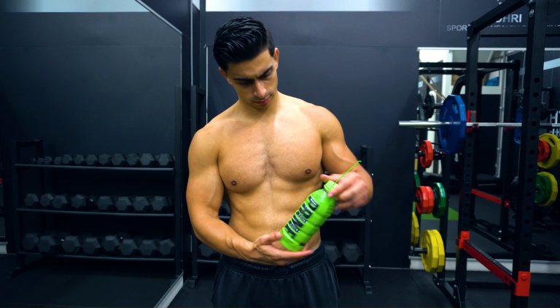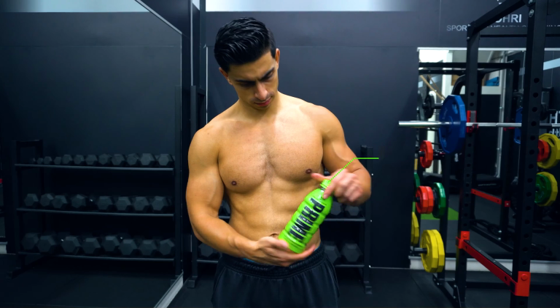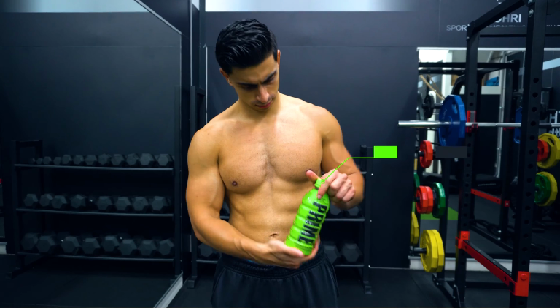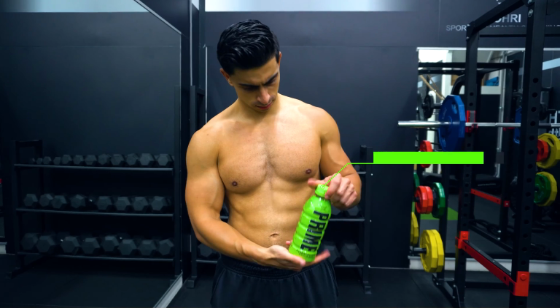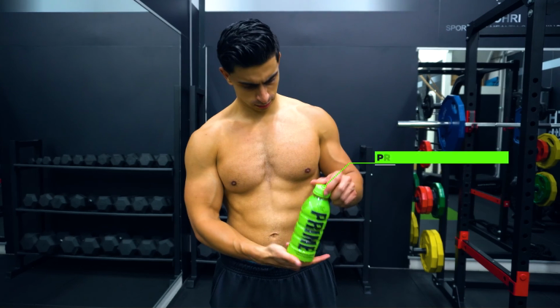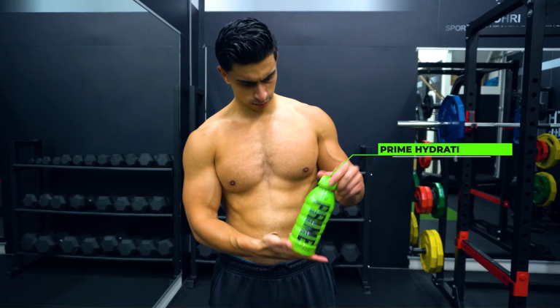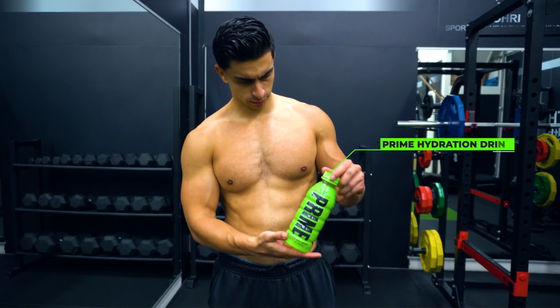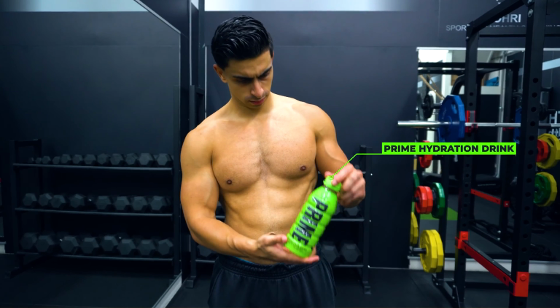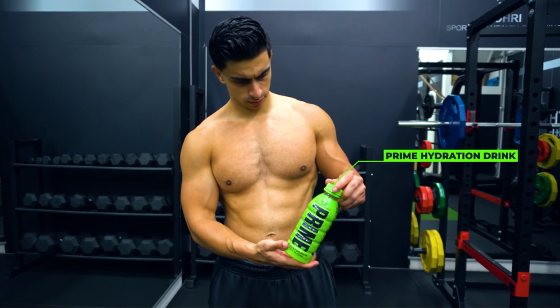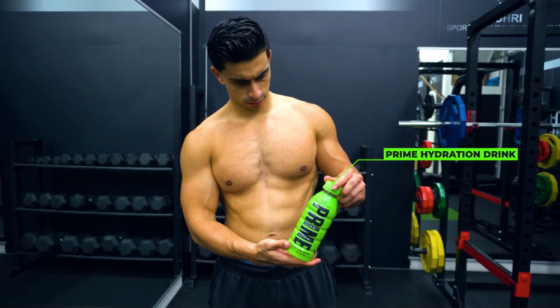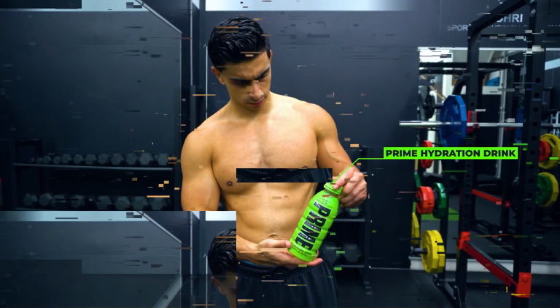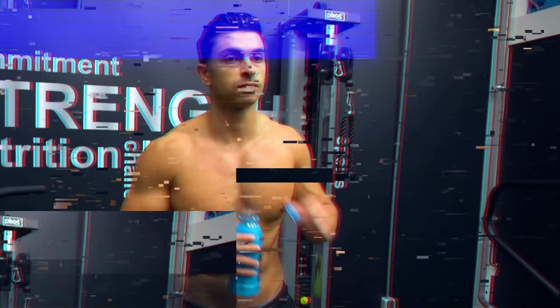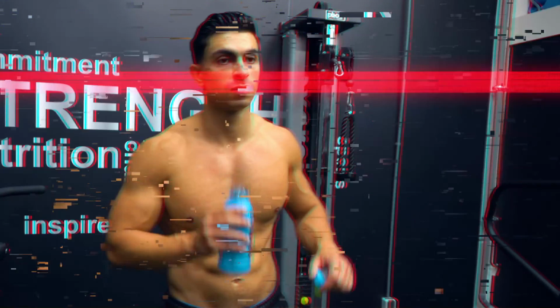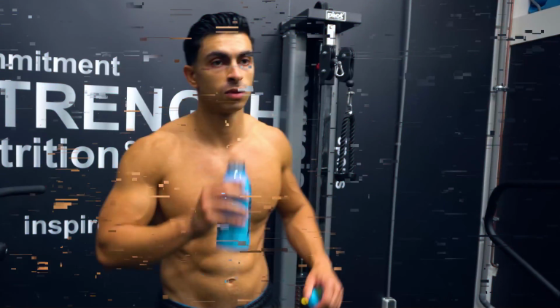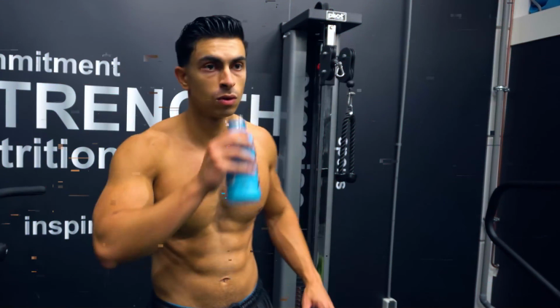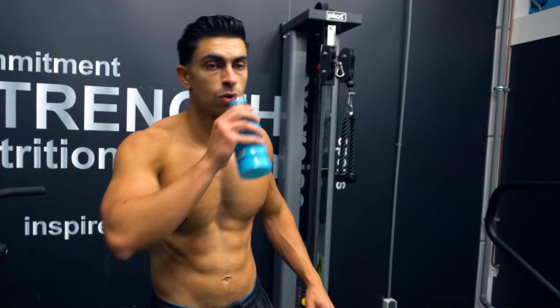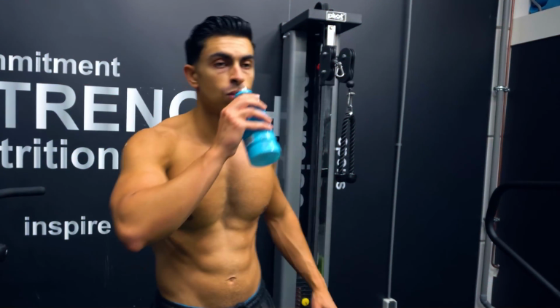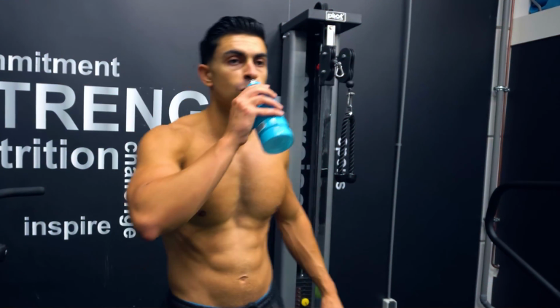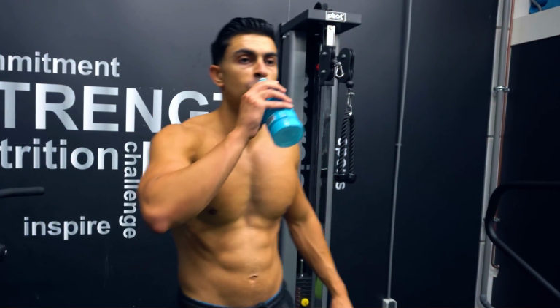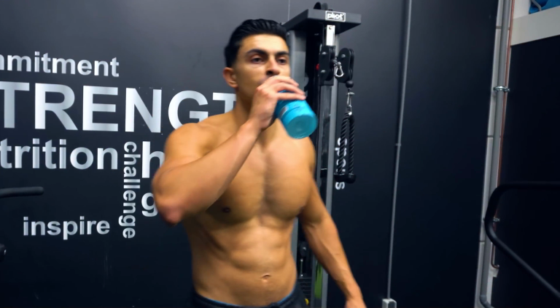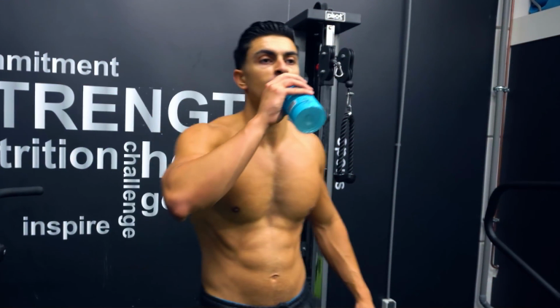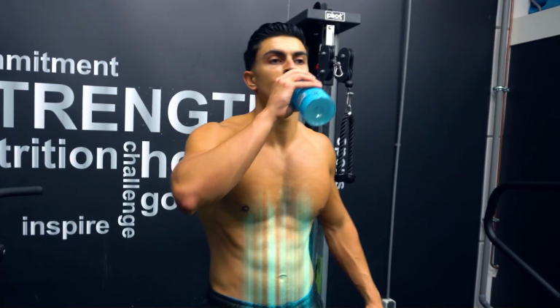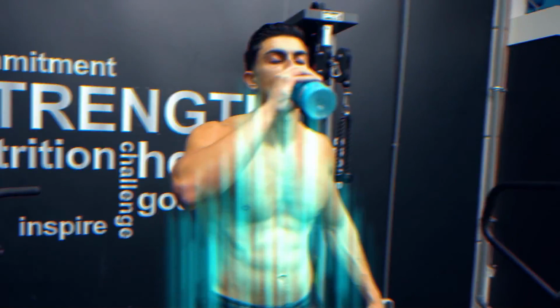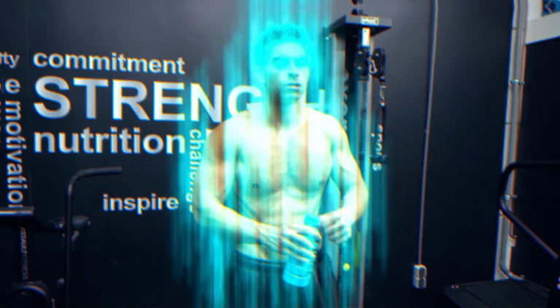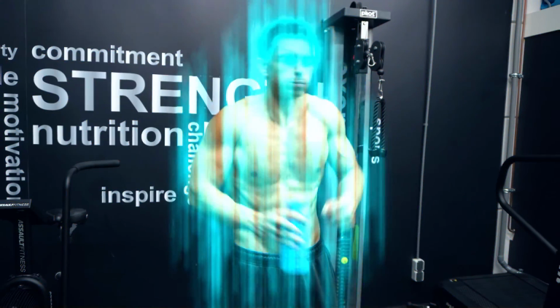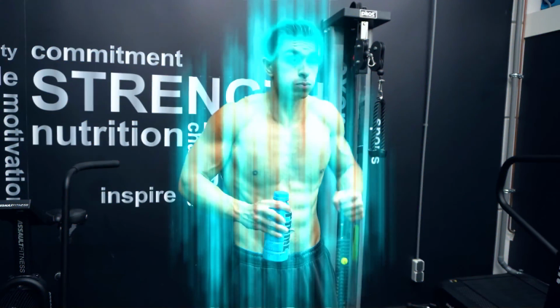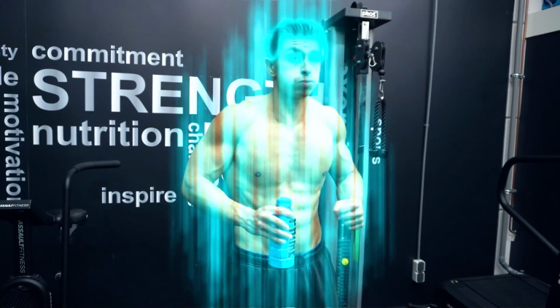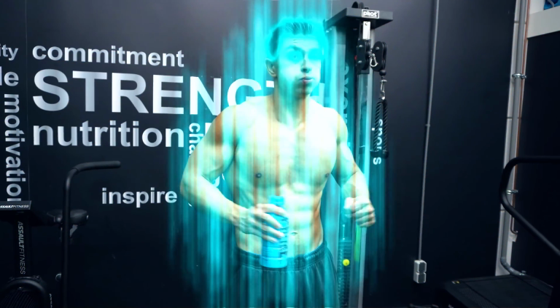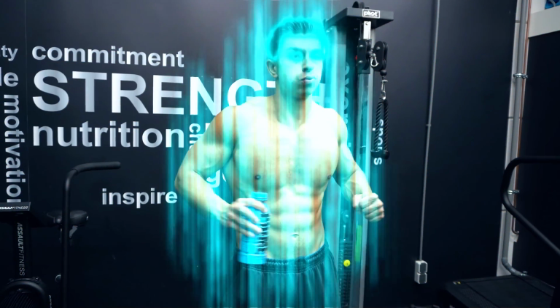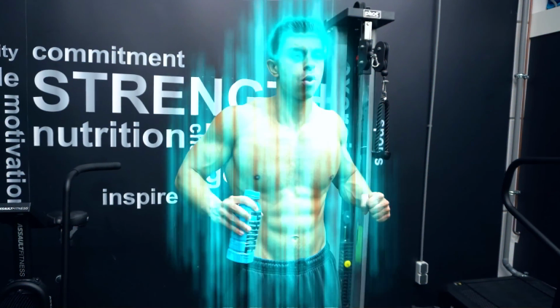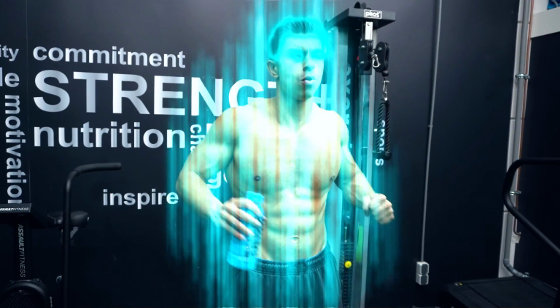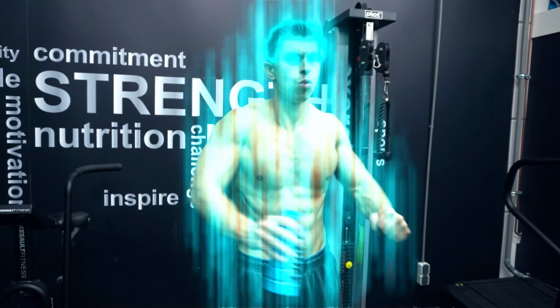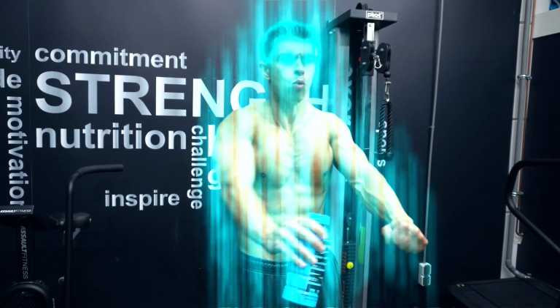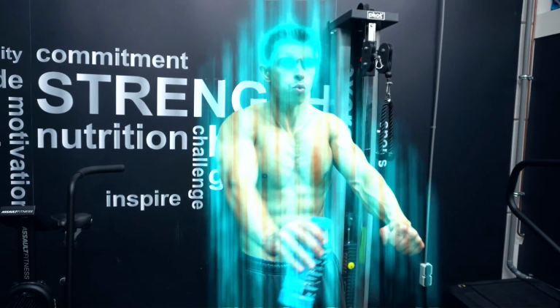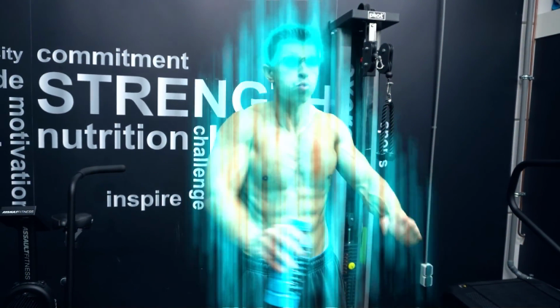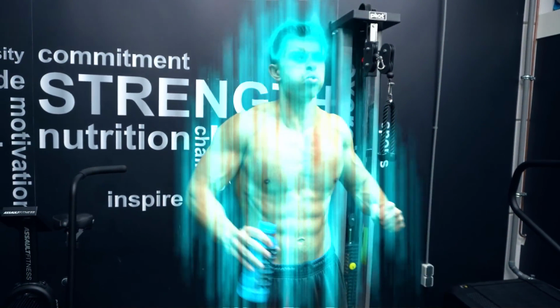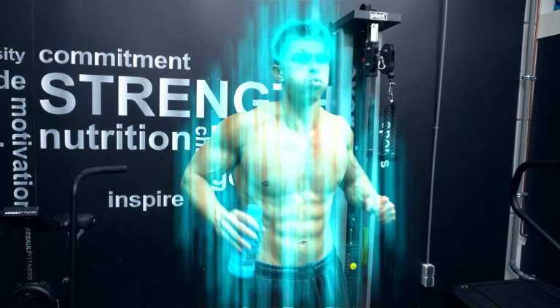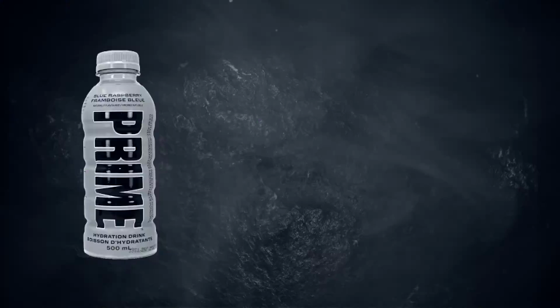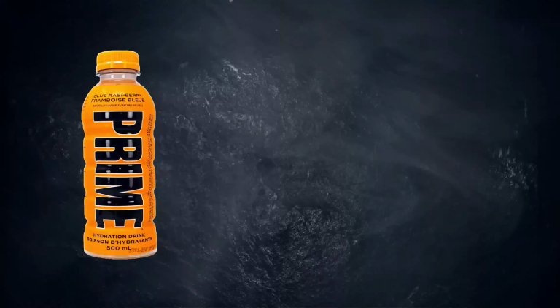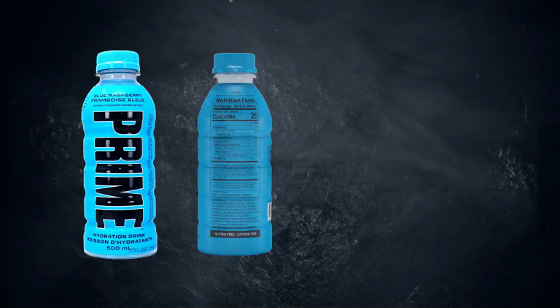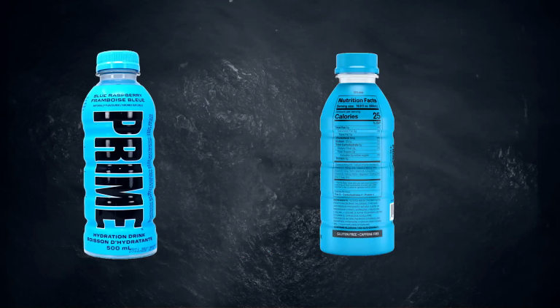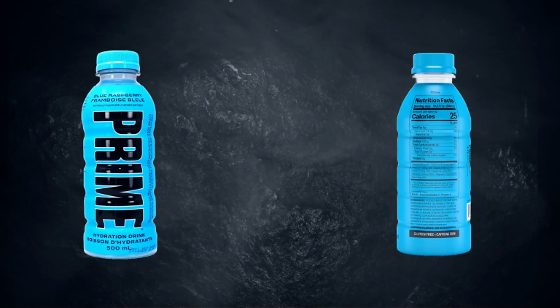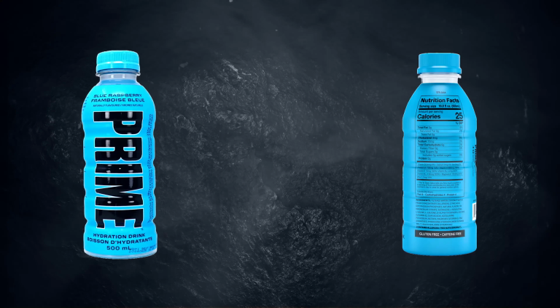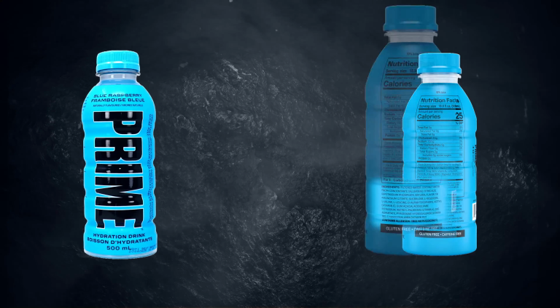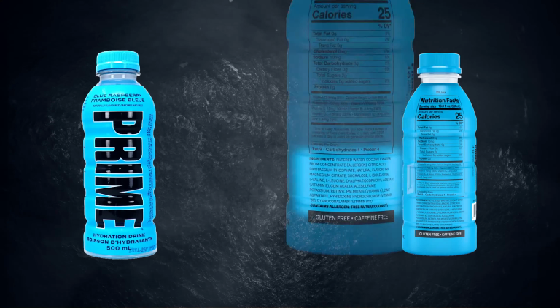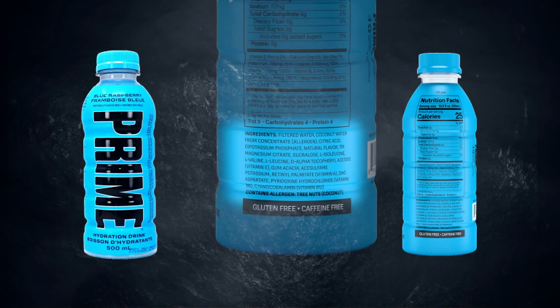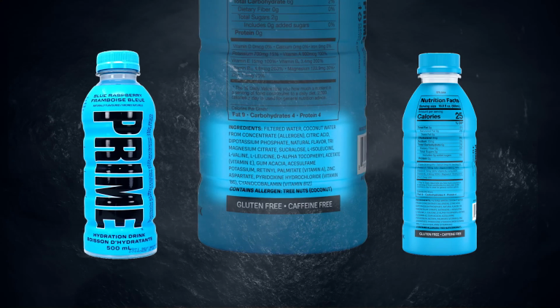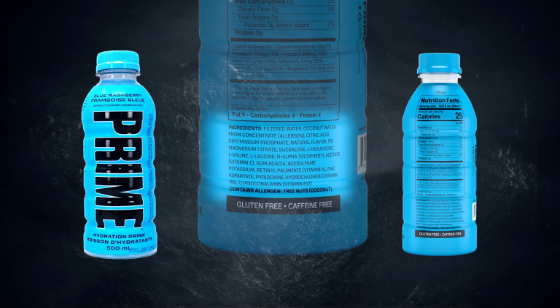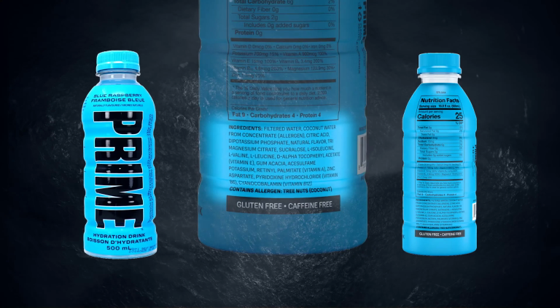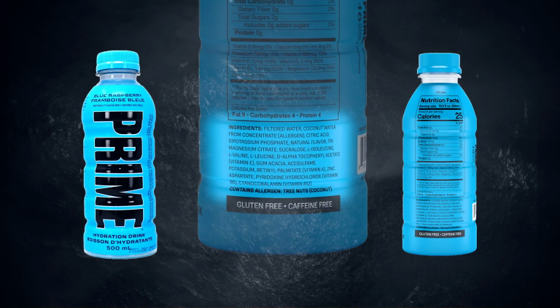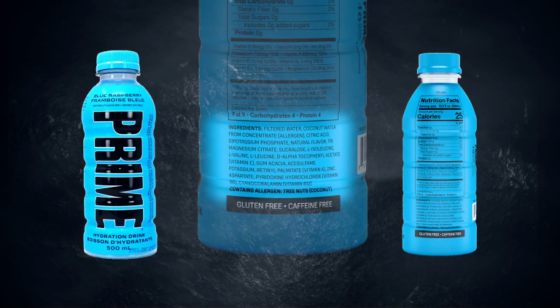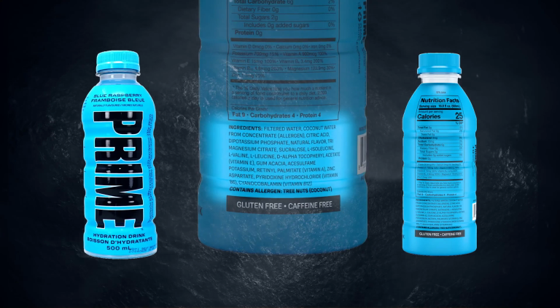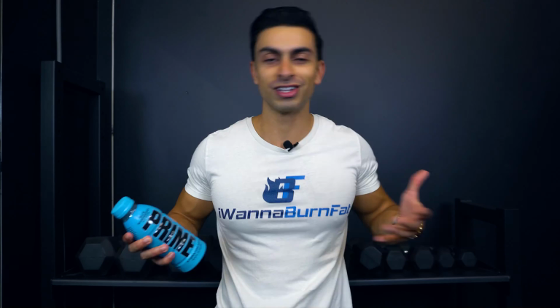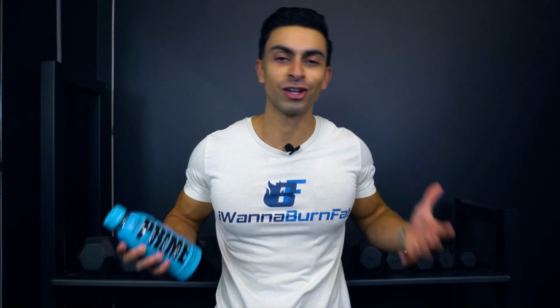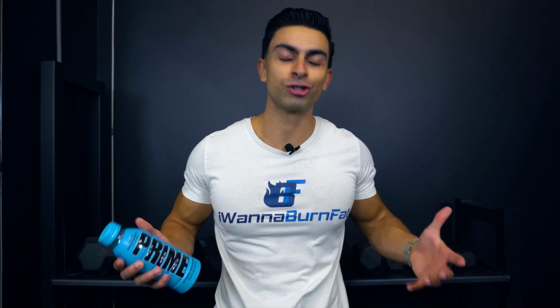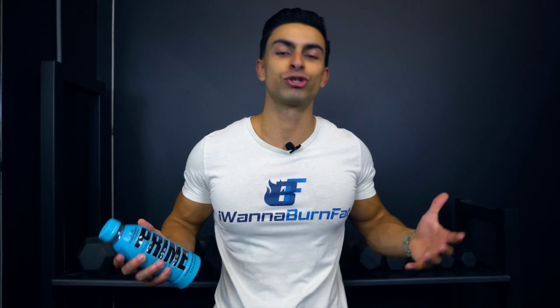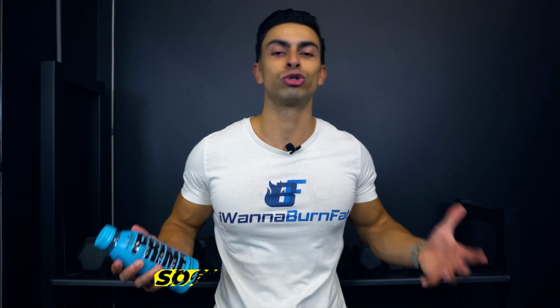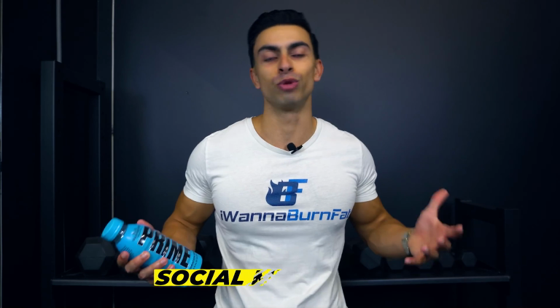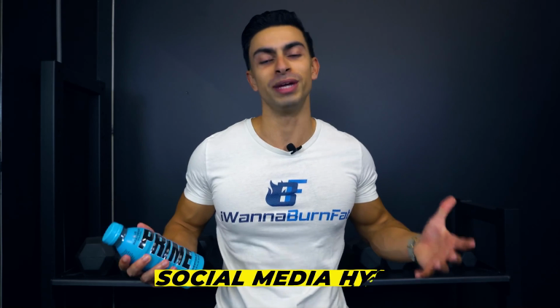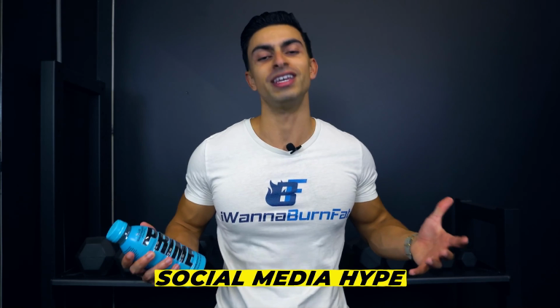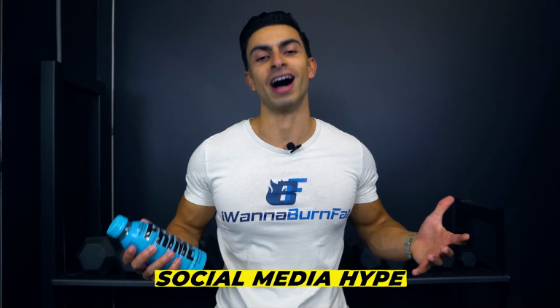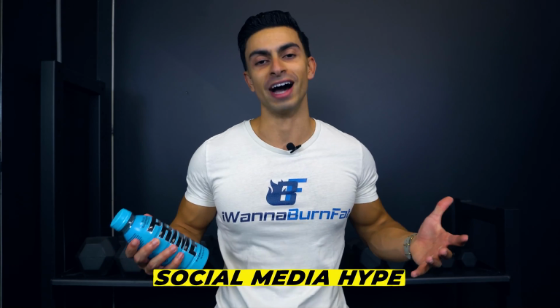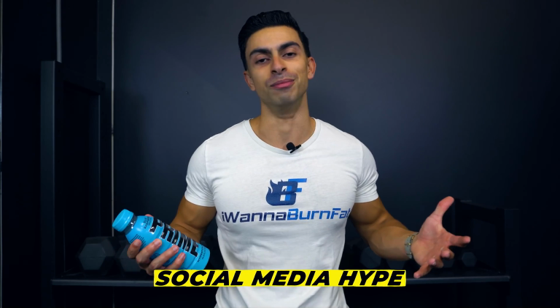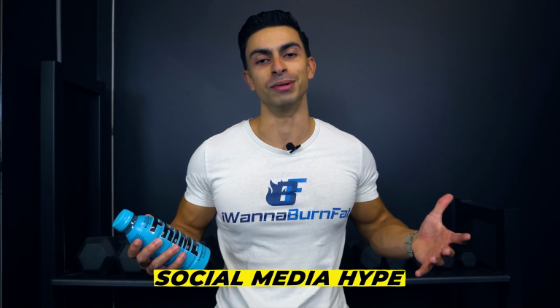Prime hydration drink — promoted as the best way to hydrate for performance. But looking at the ingredients, it's another social media hype.